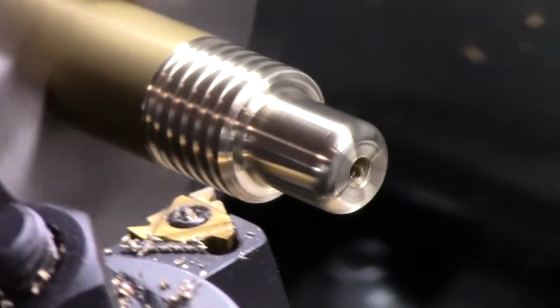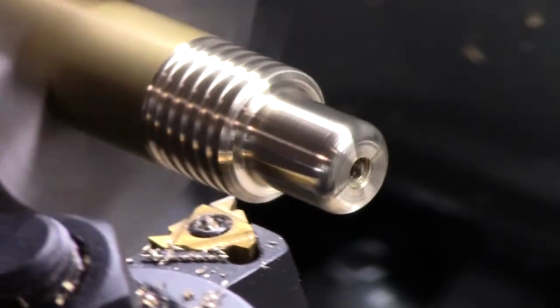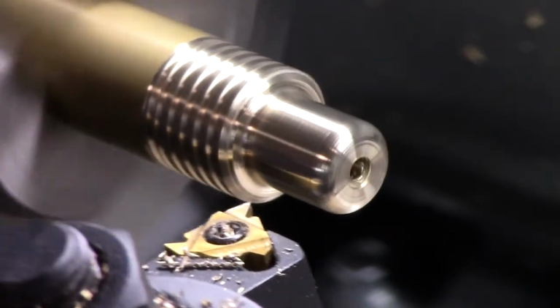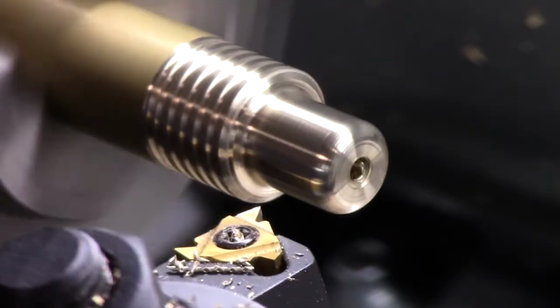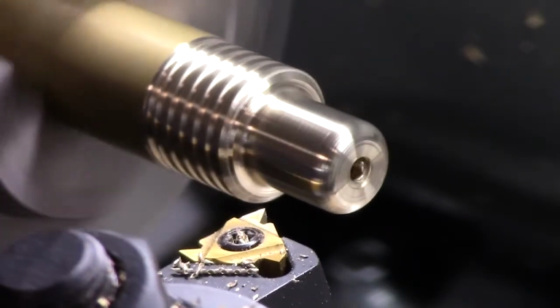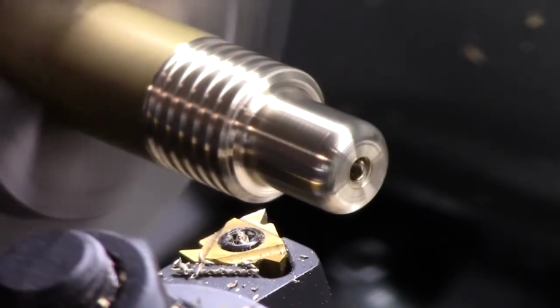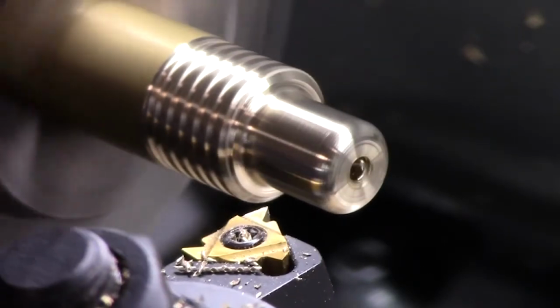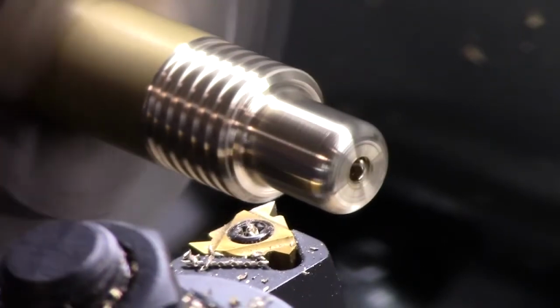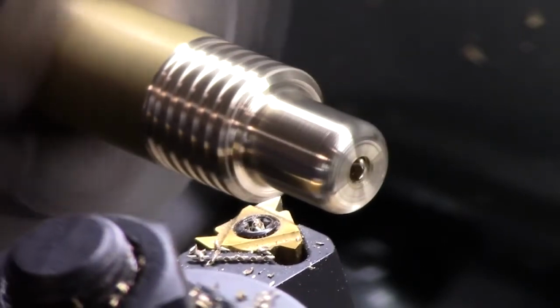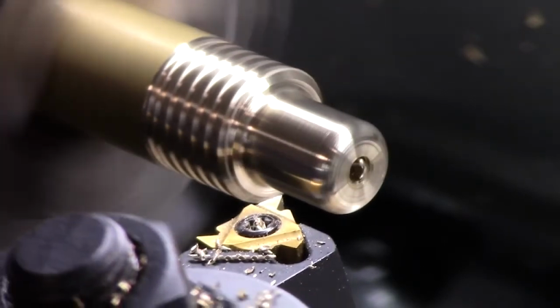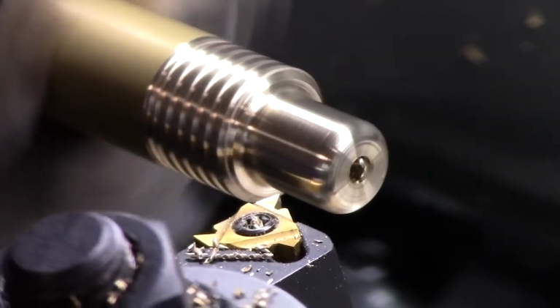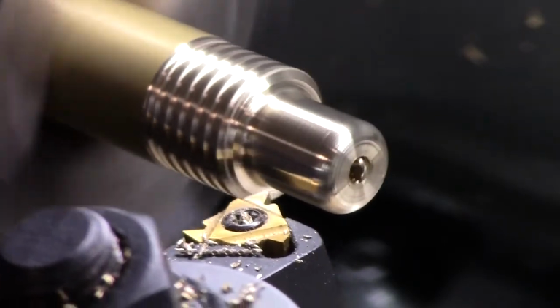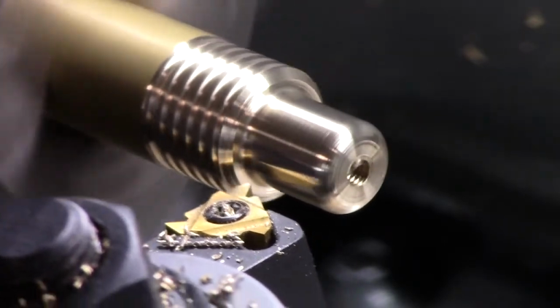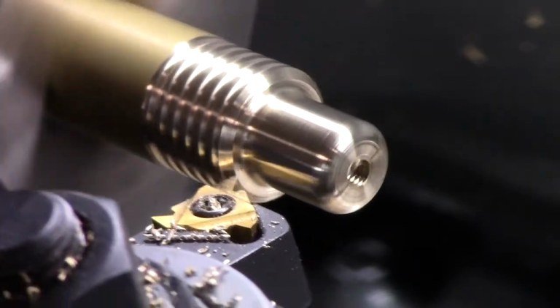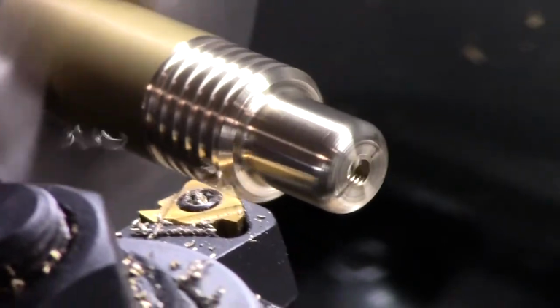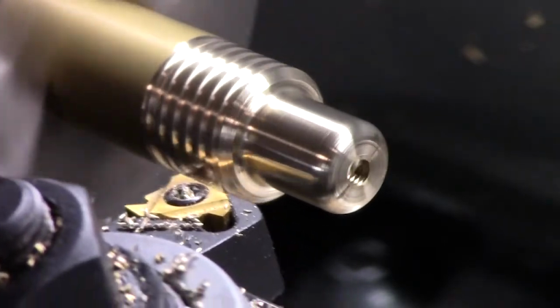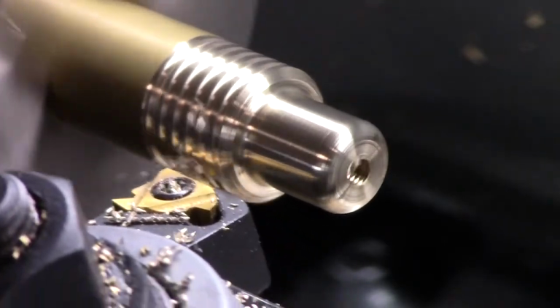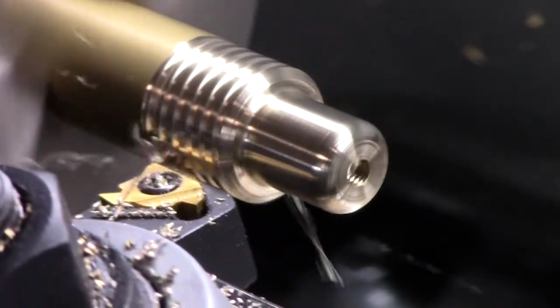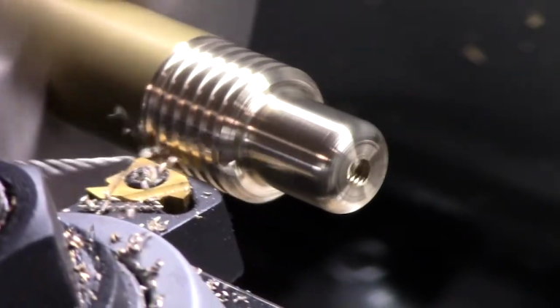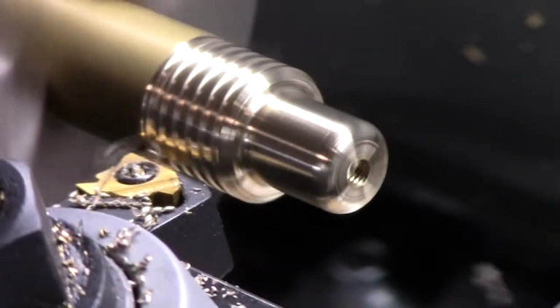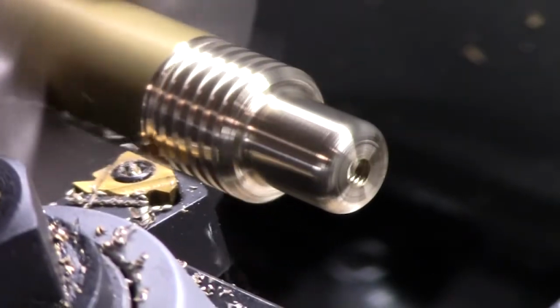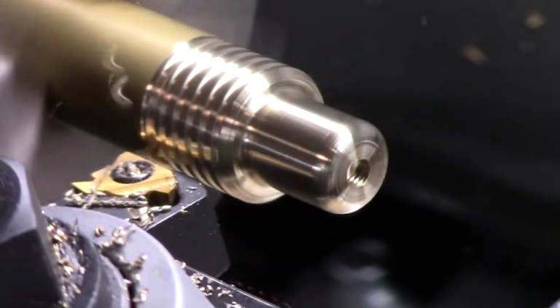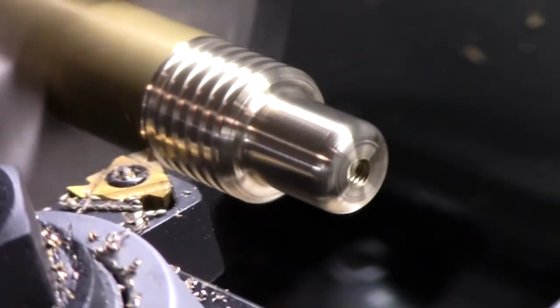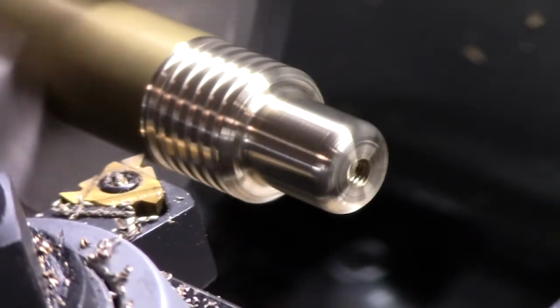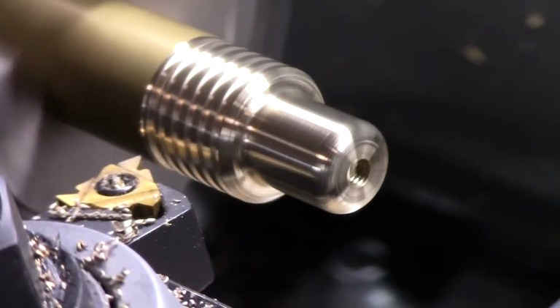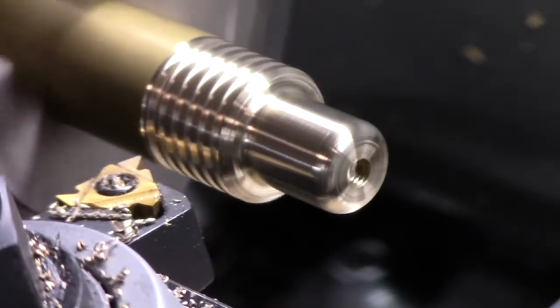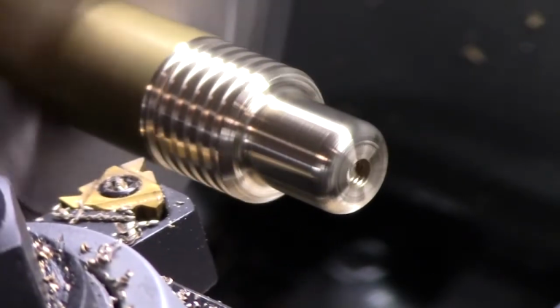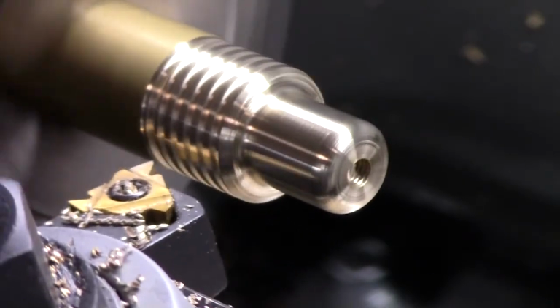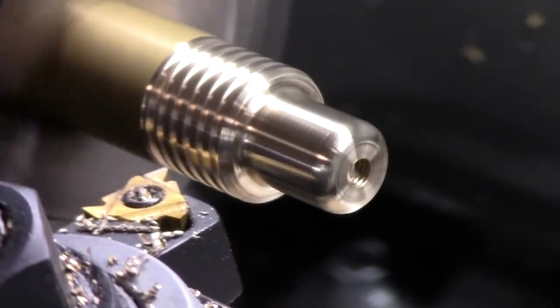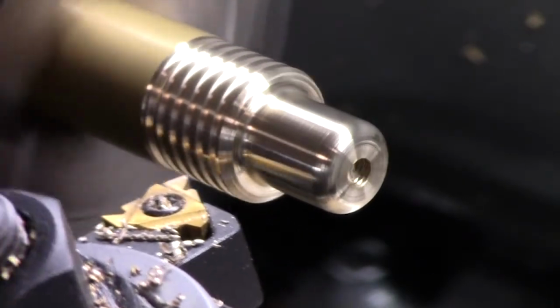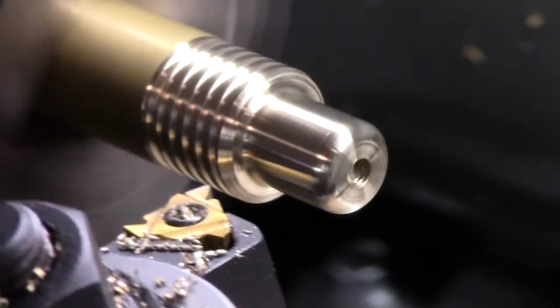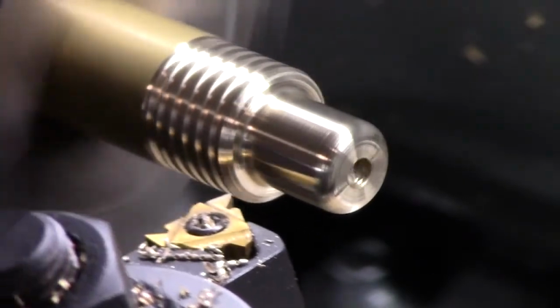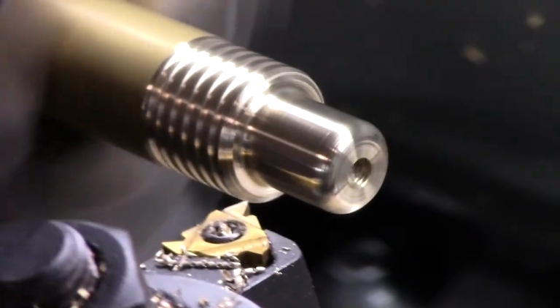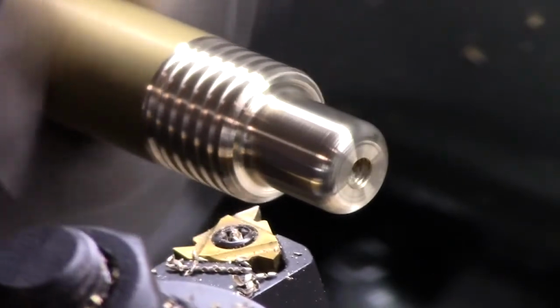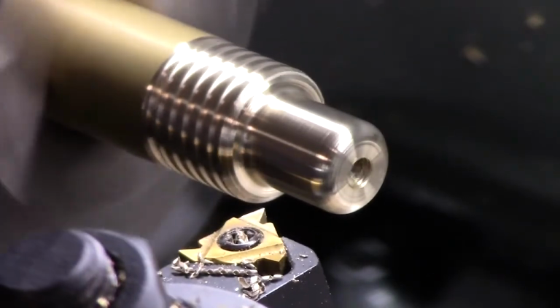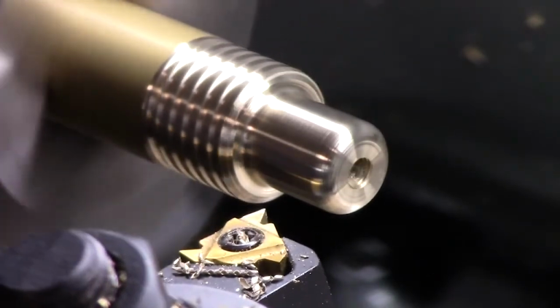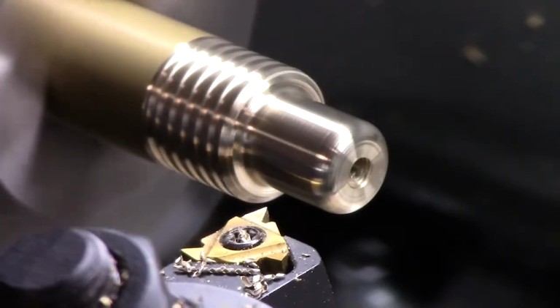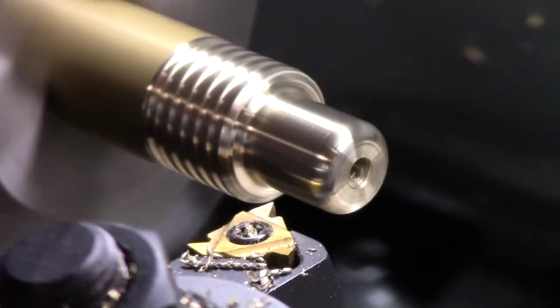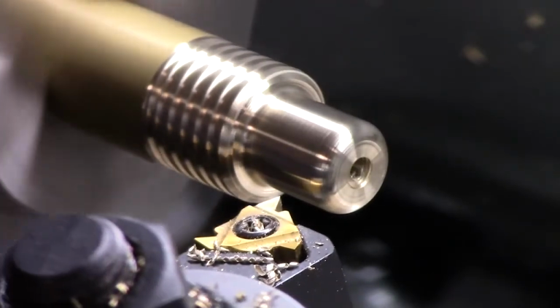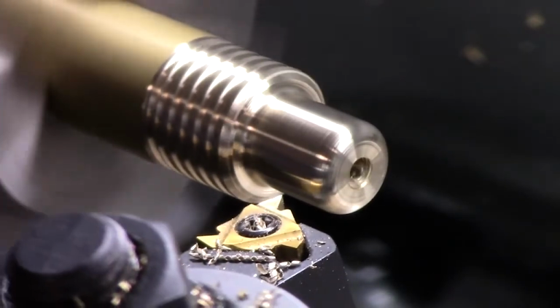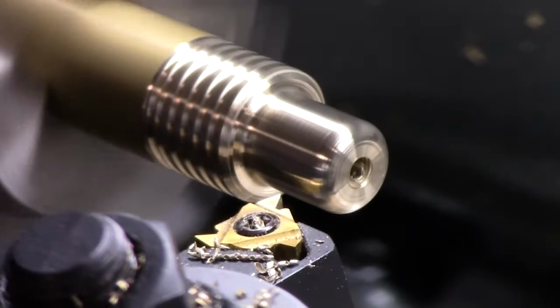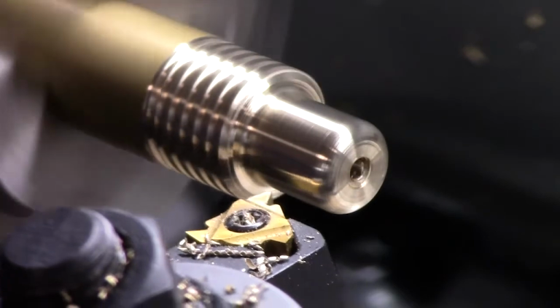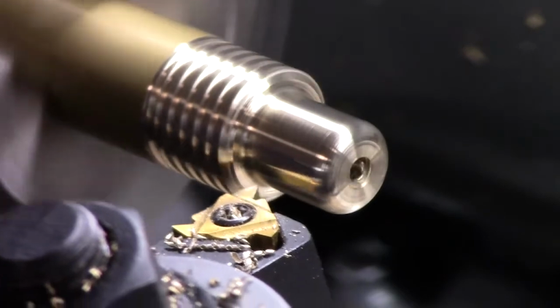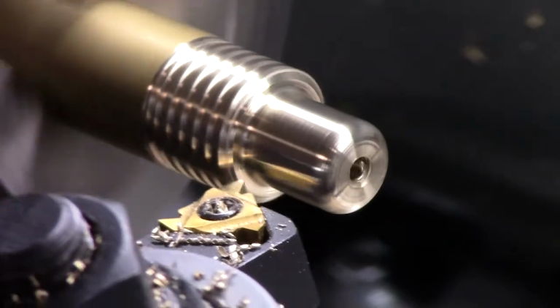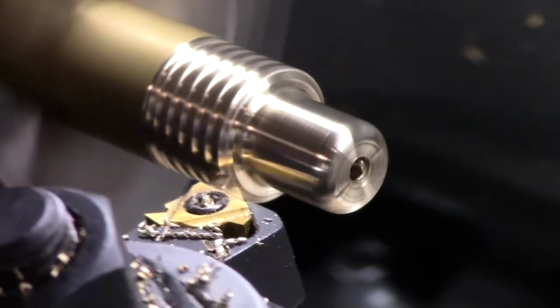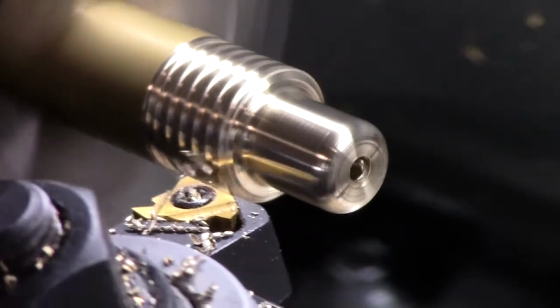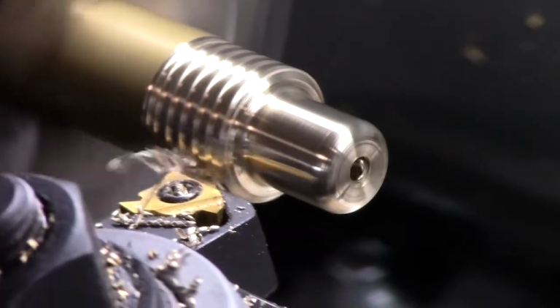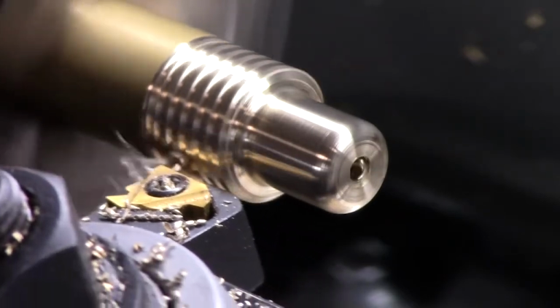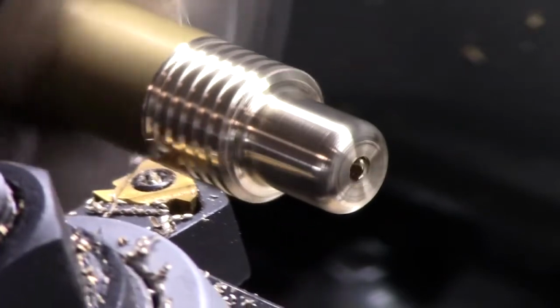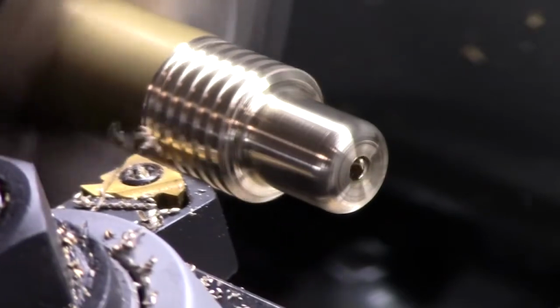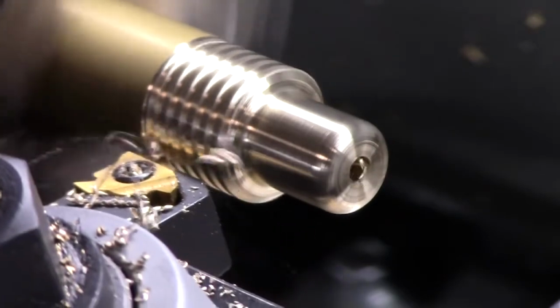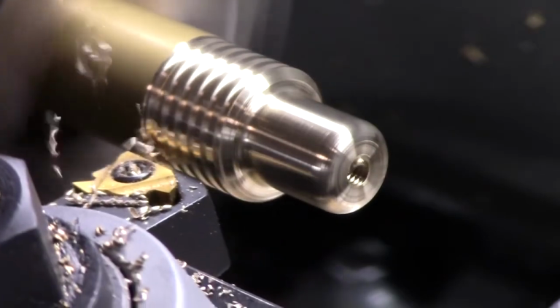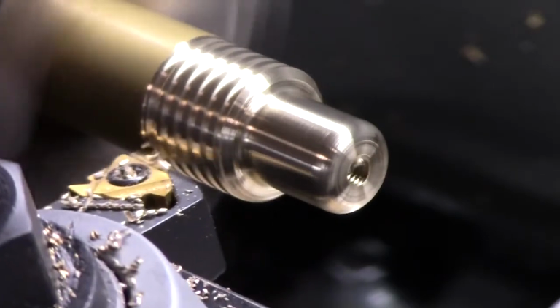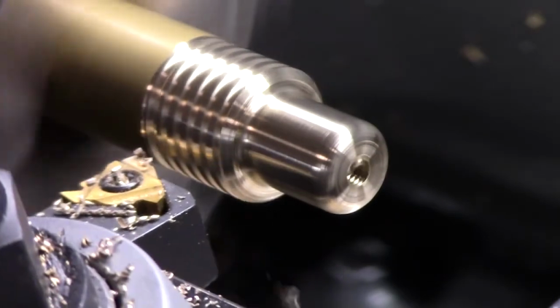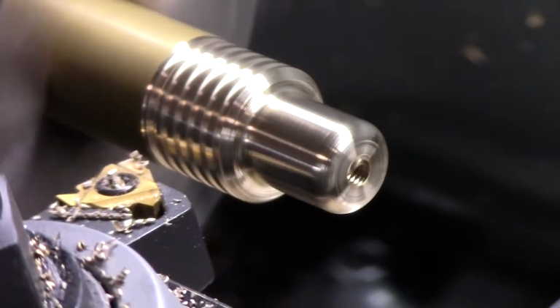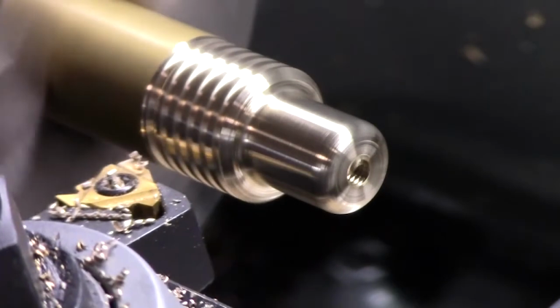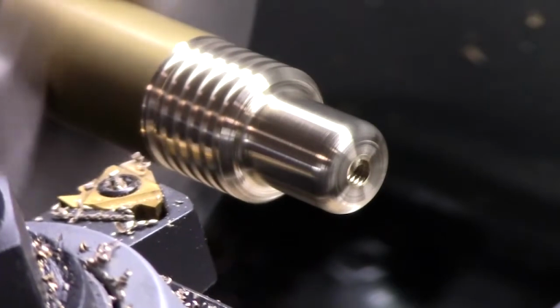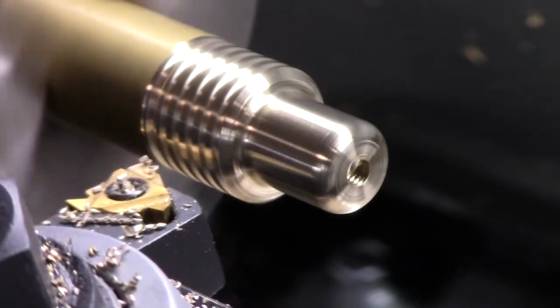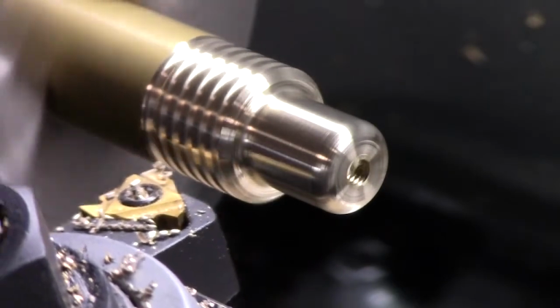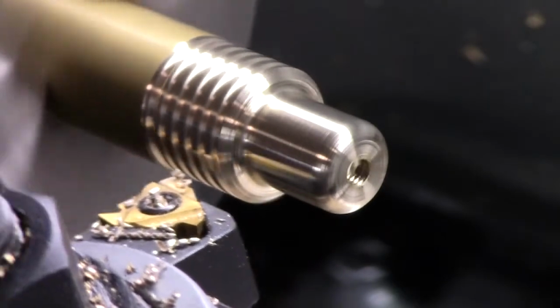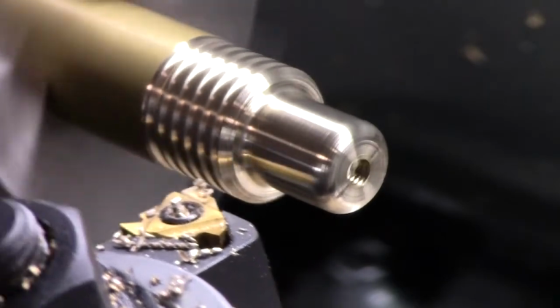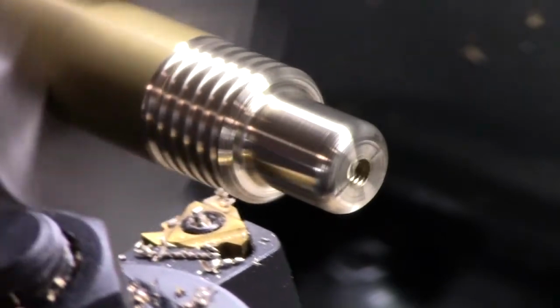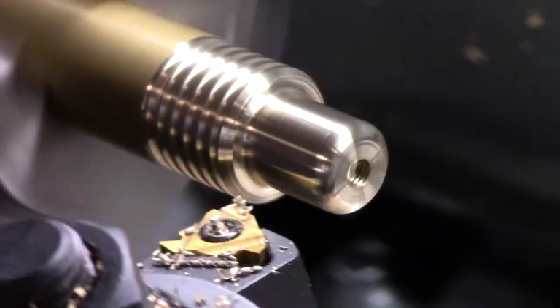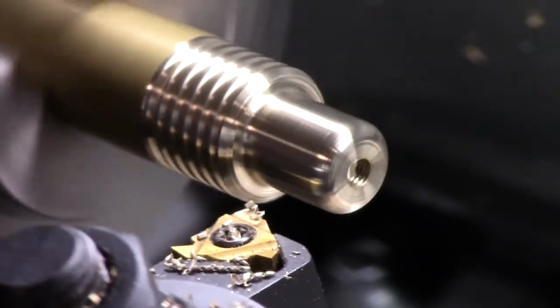Showing off that Acorn, and knowing exactly where it is in the thread, as it deepens the thread with each pass.